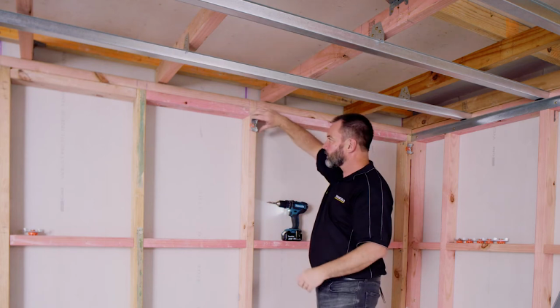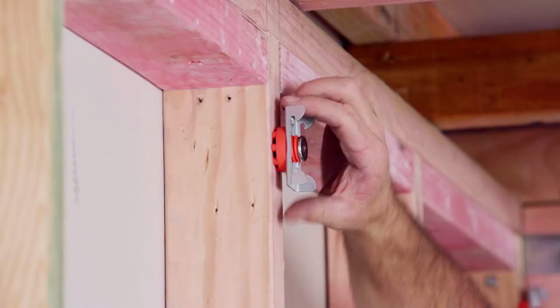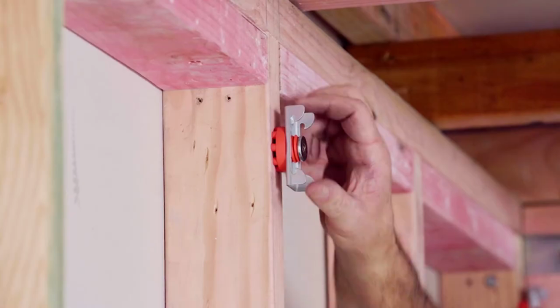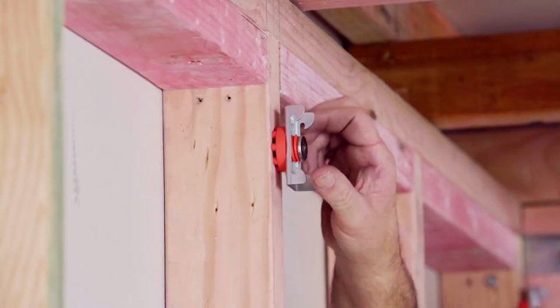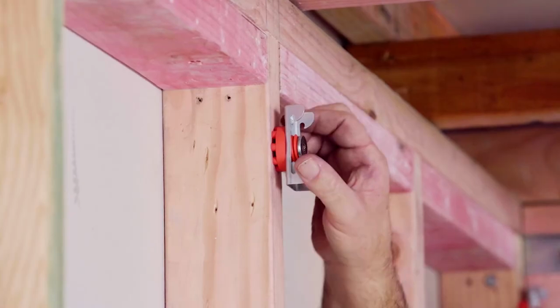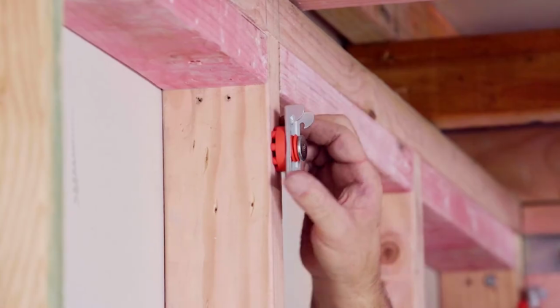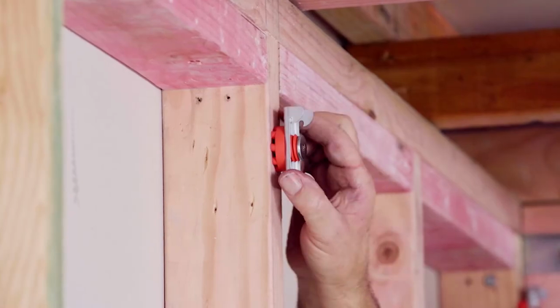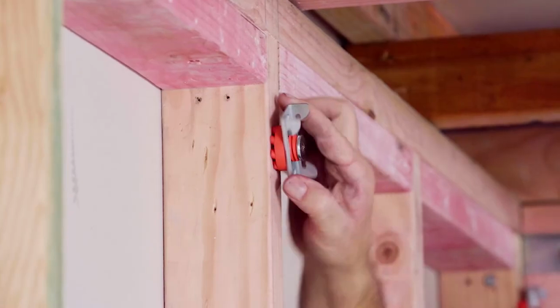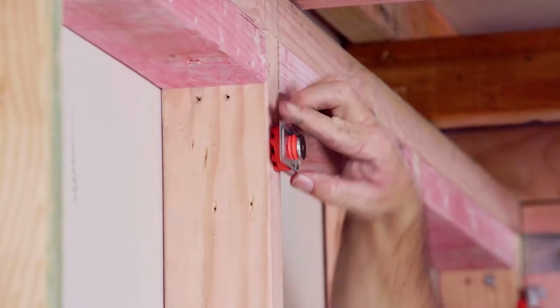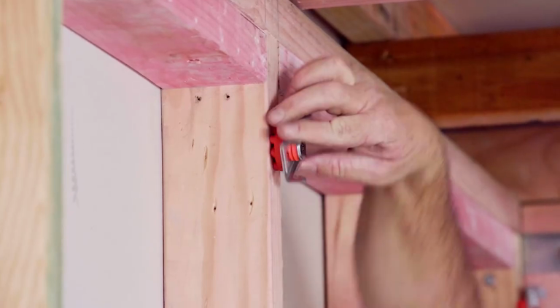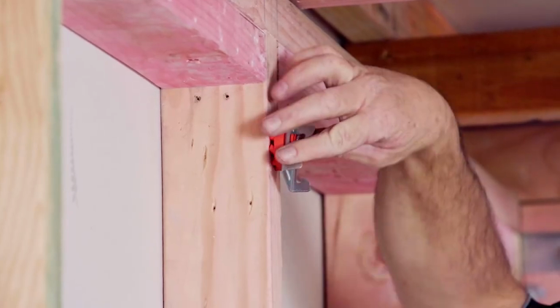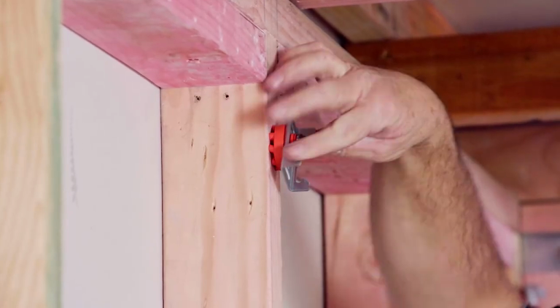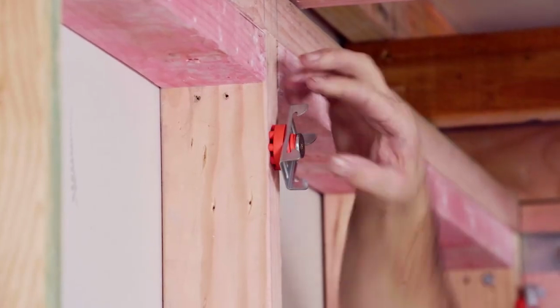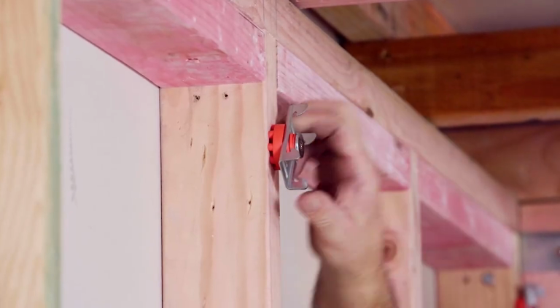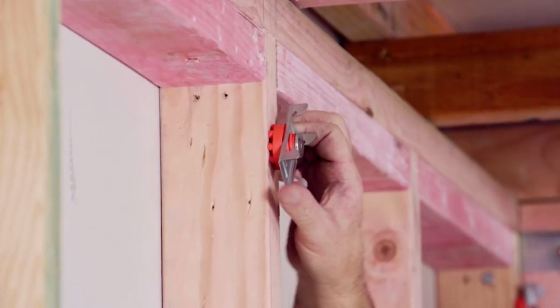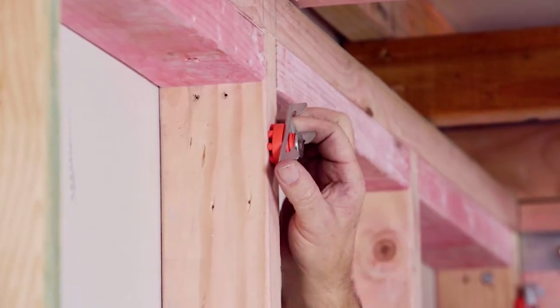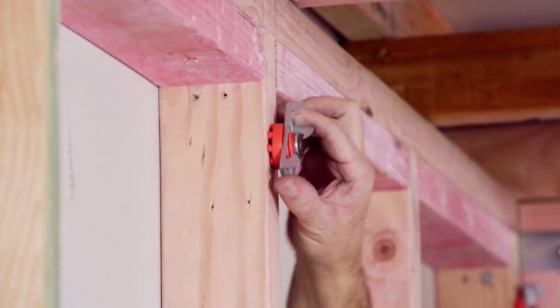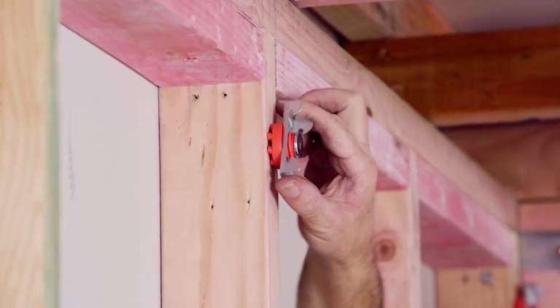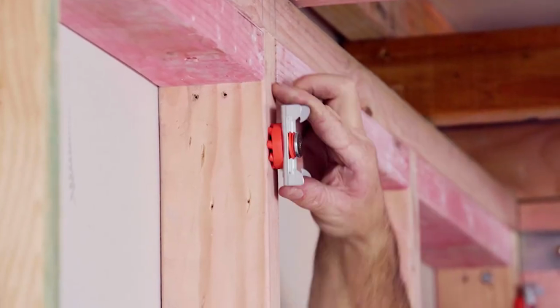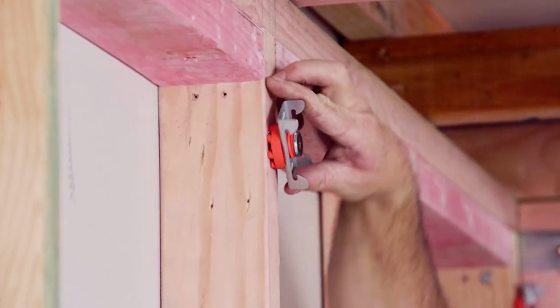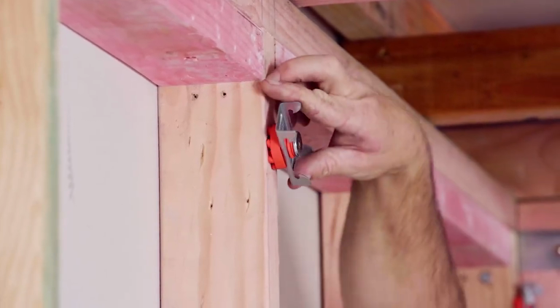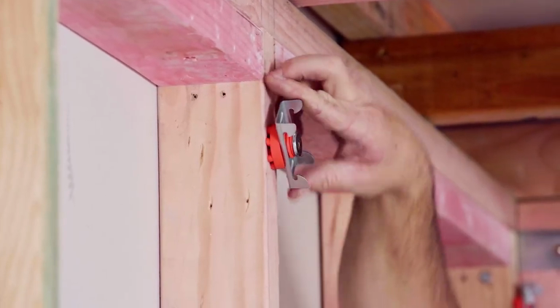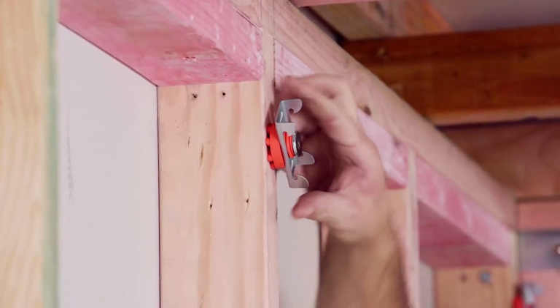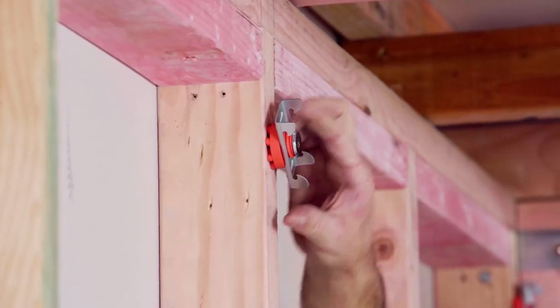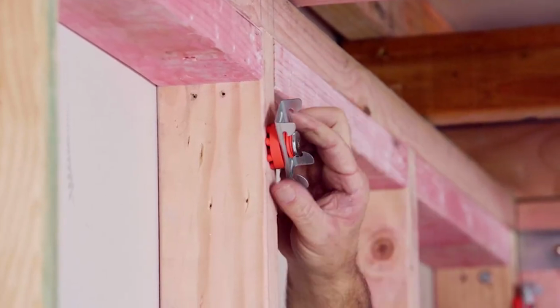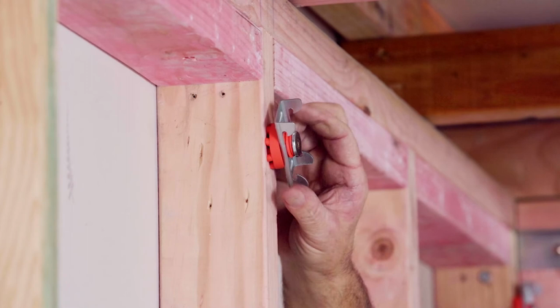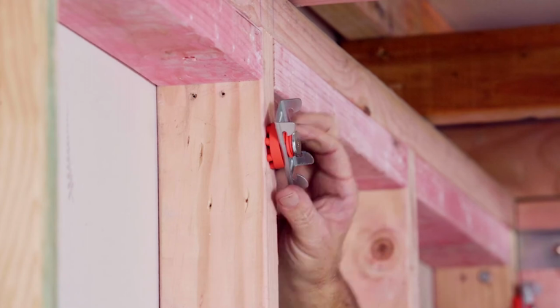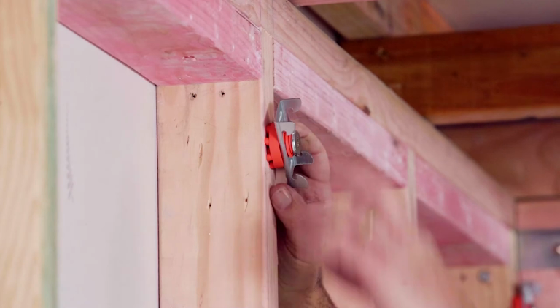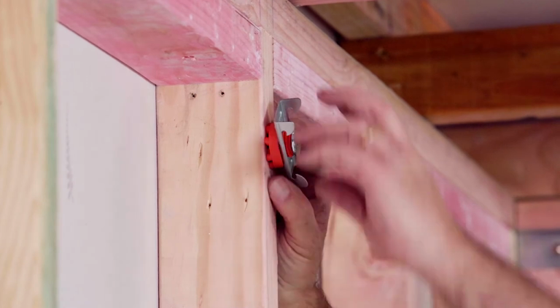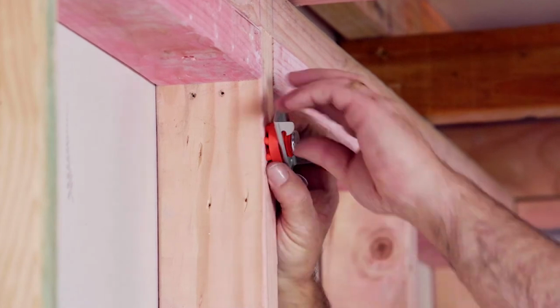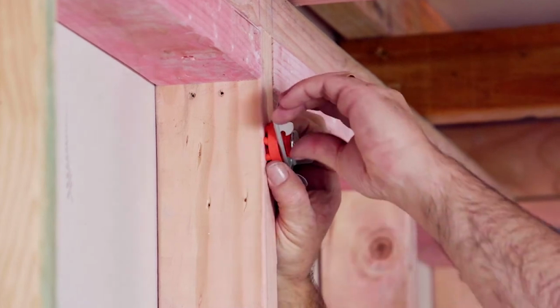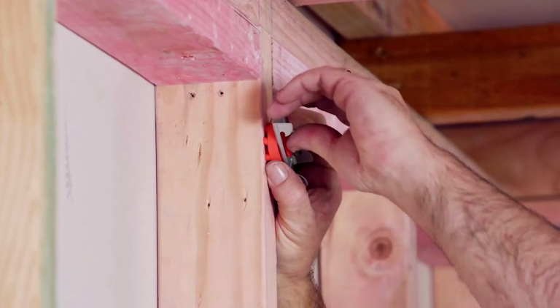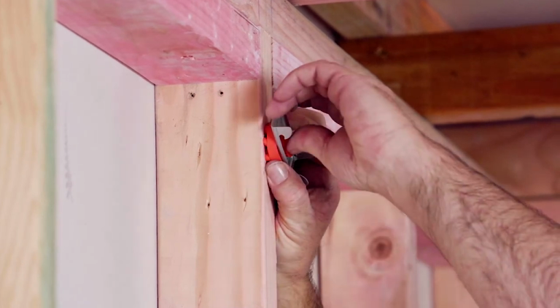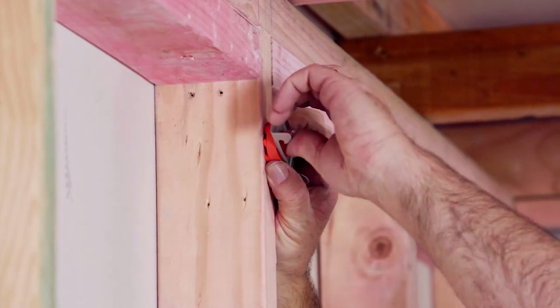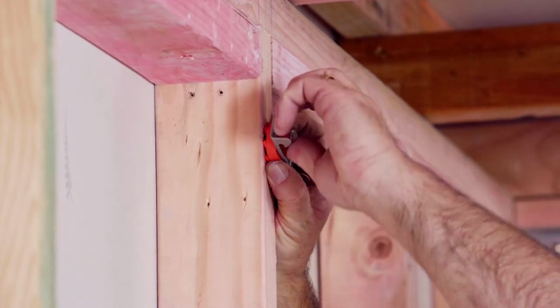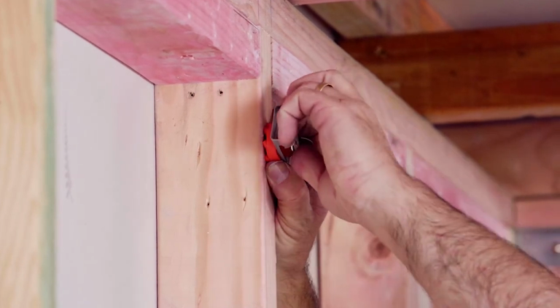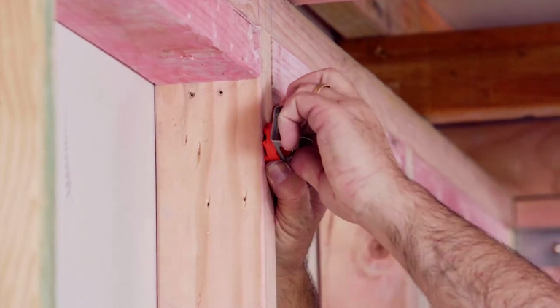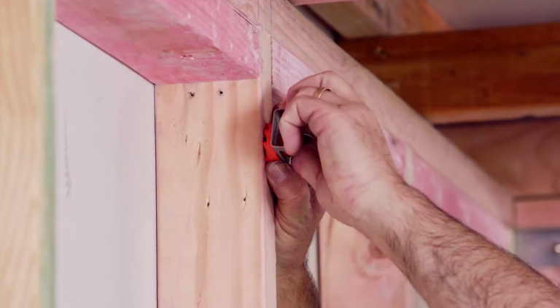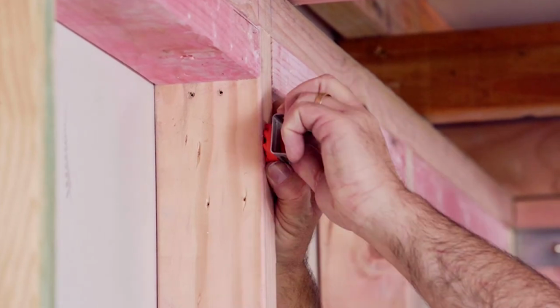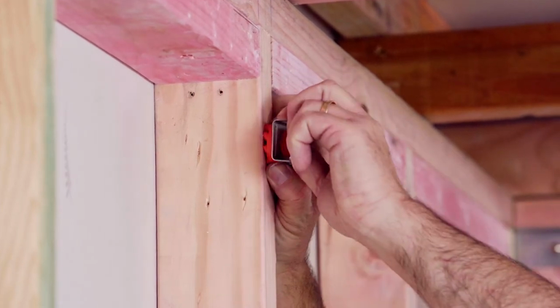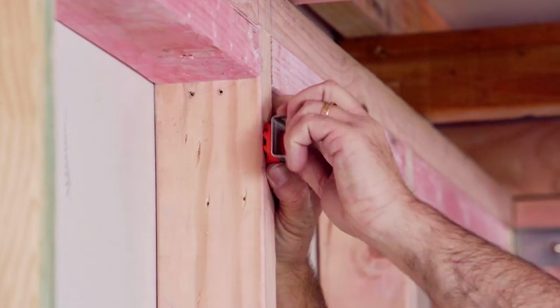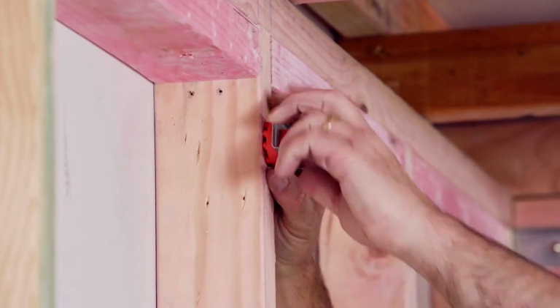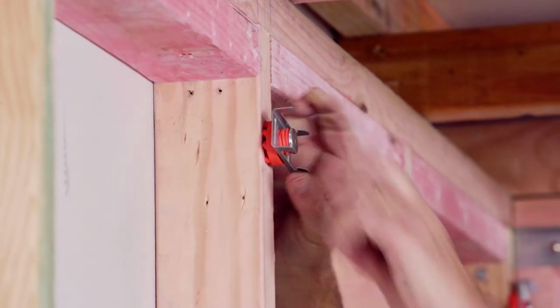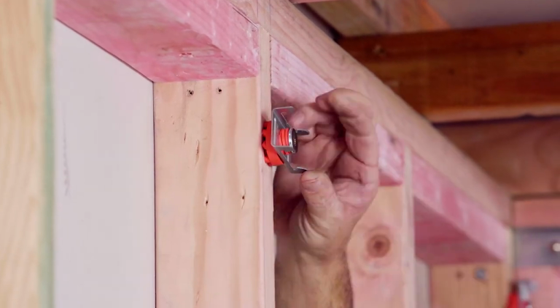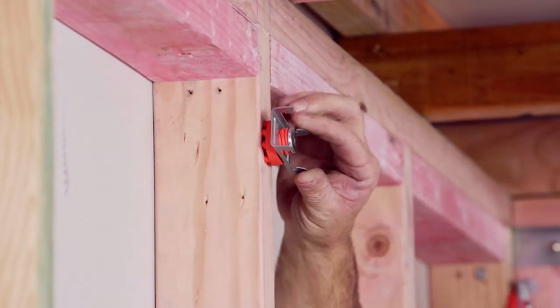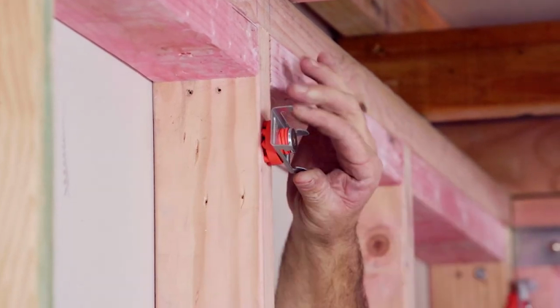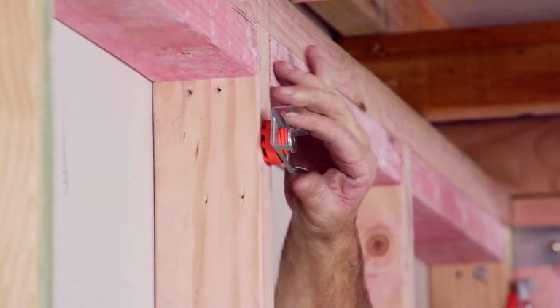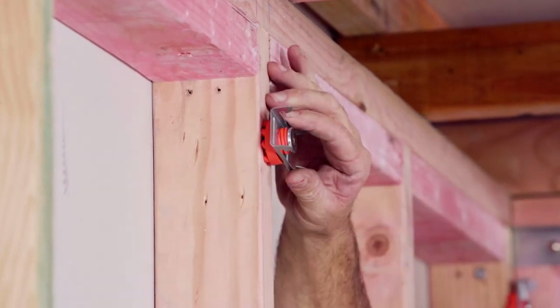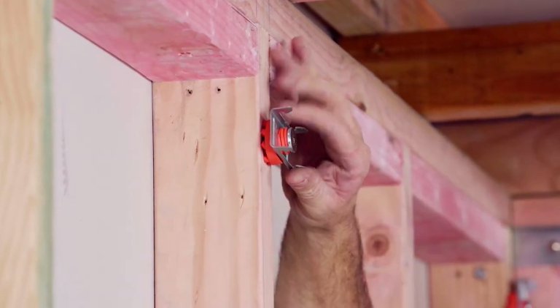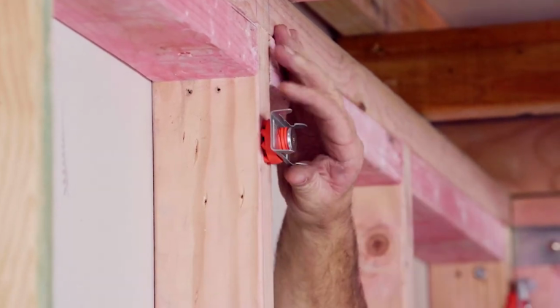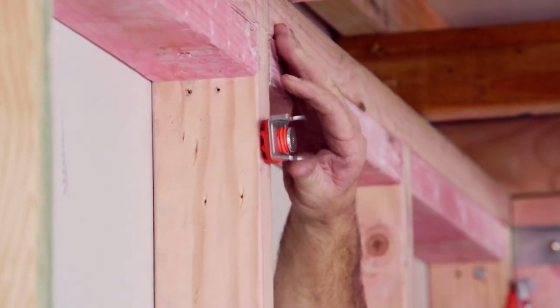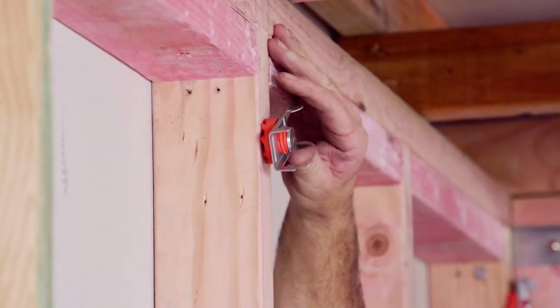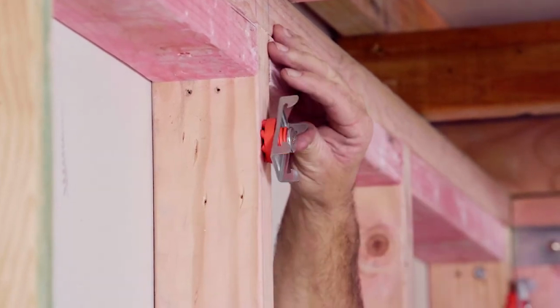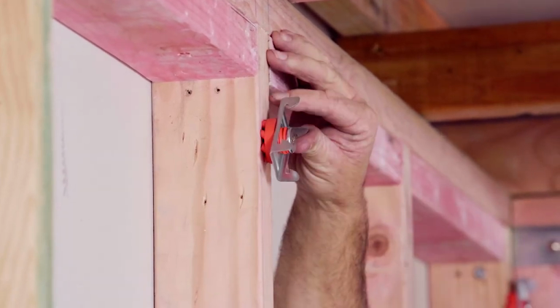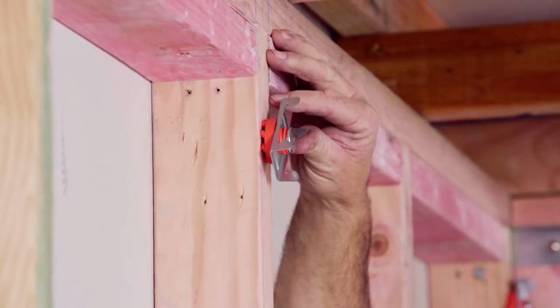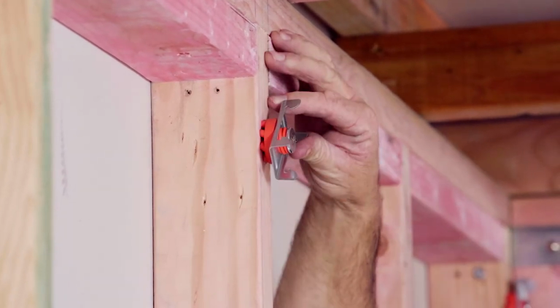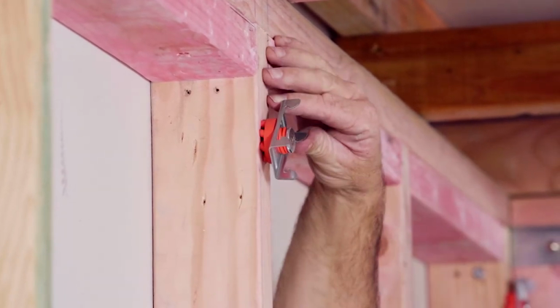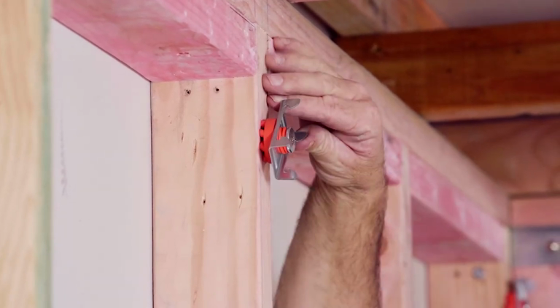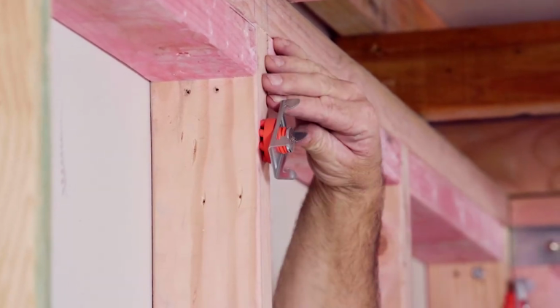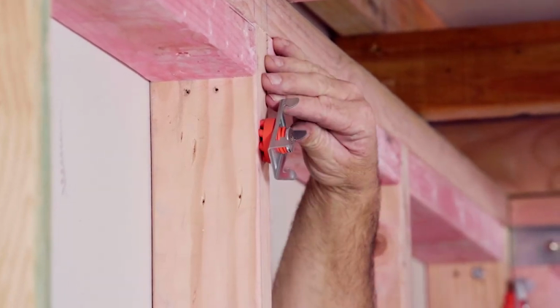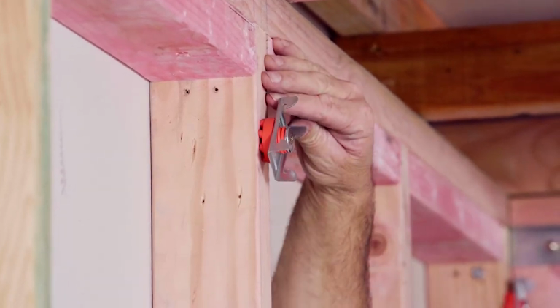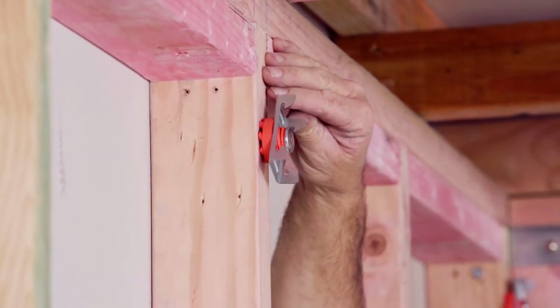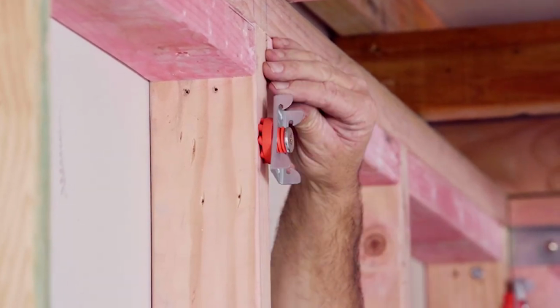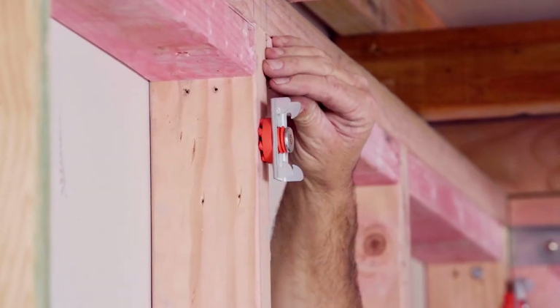It's all screwed on. Now we can adjust it — turn it. See, if we do it up too tight, it won't turn.